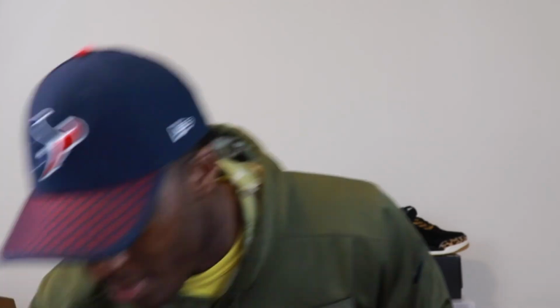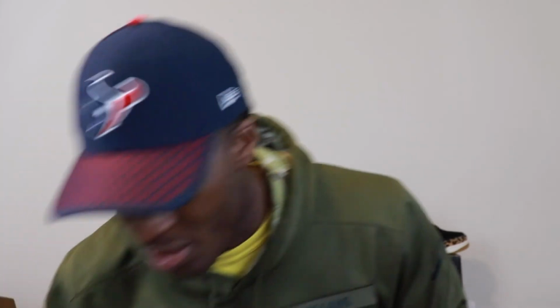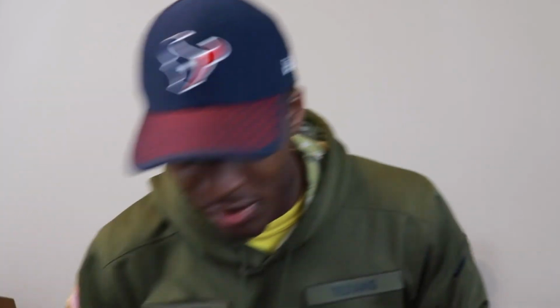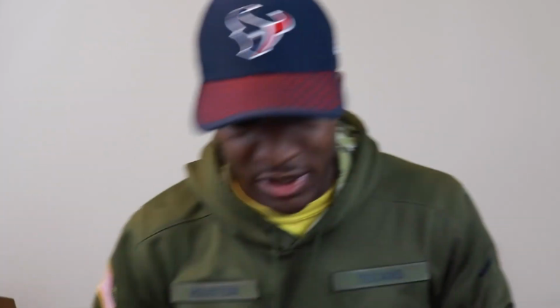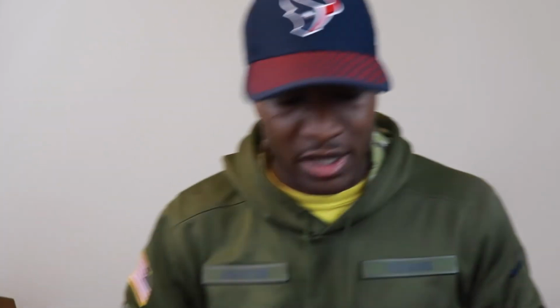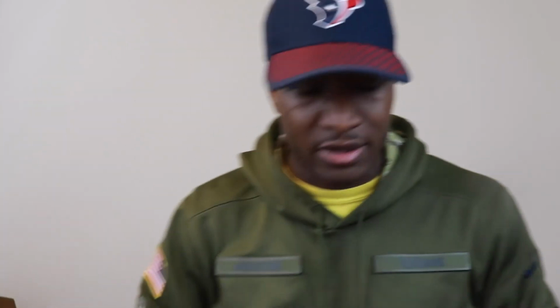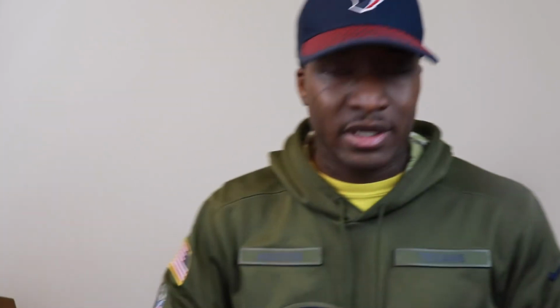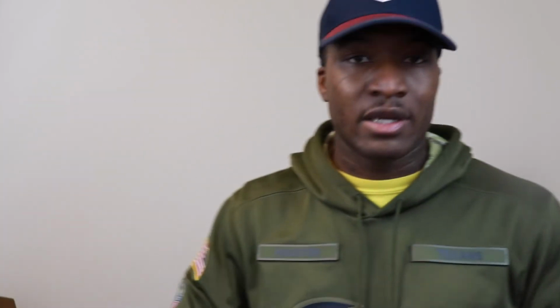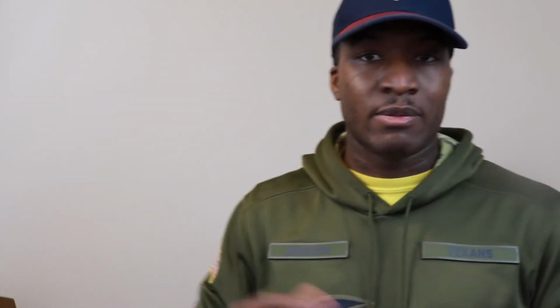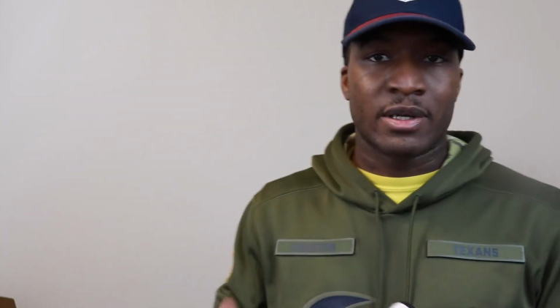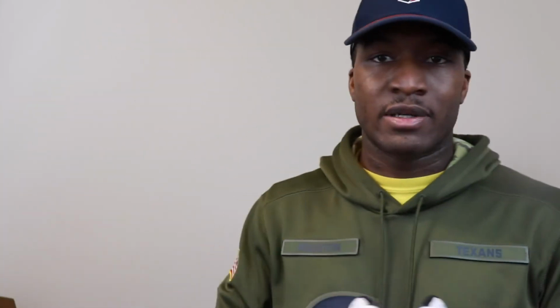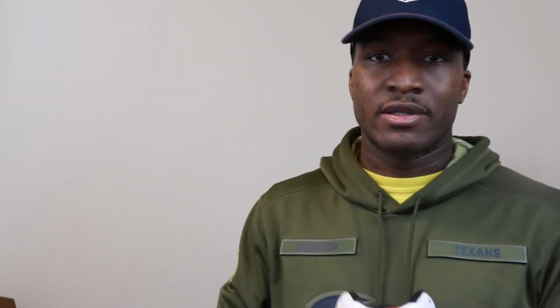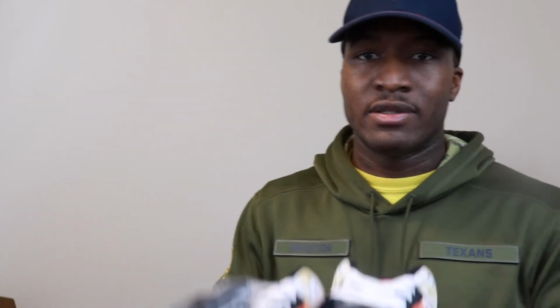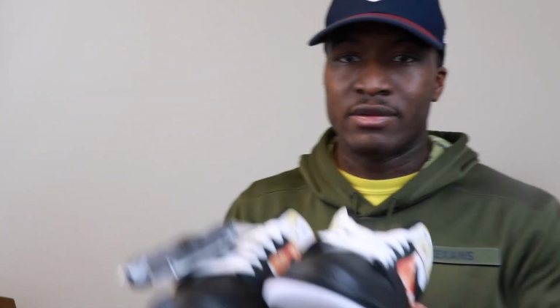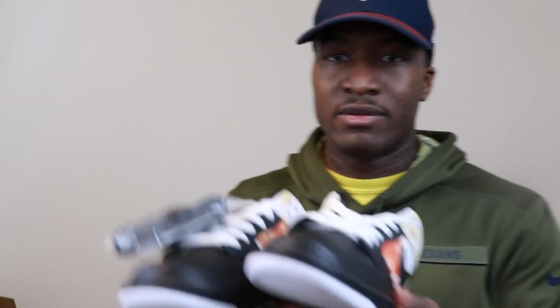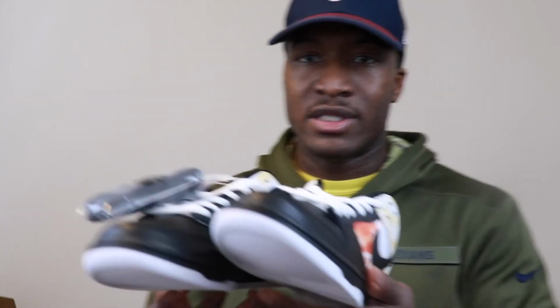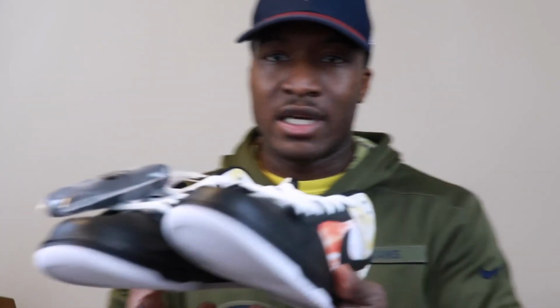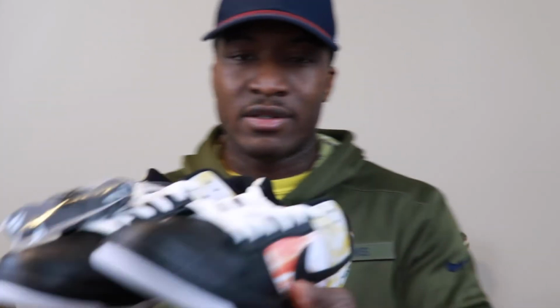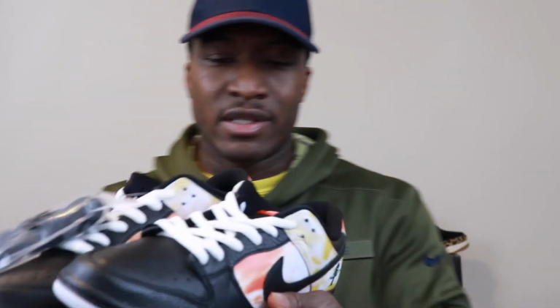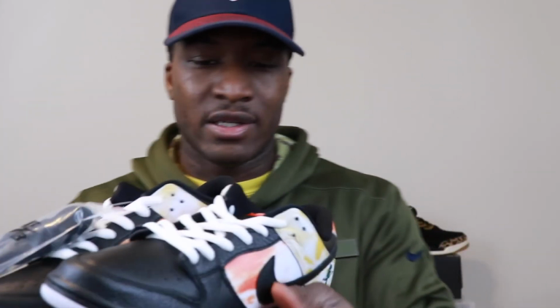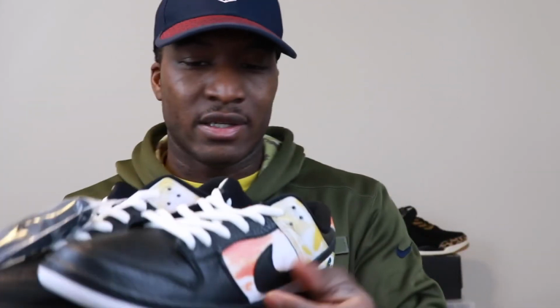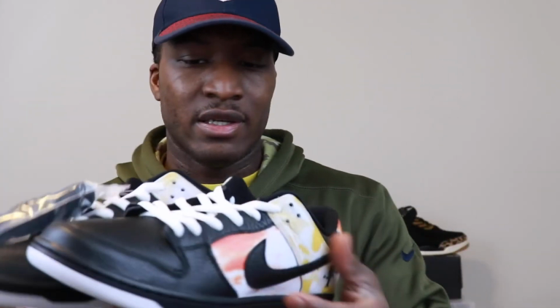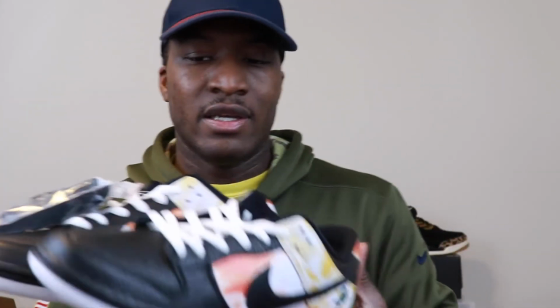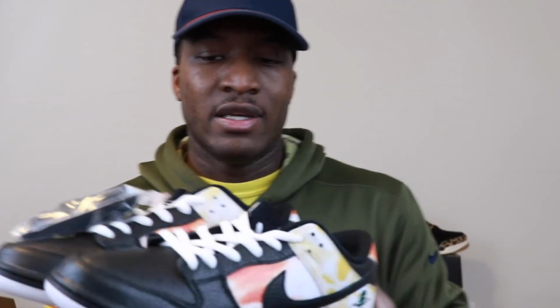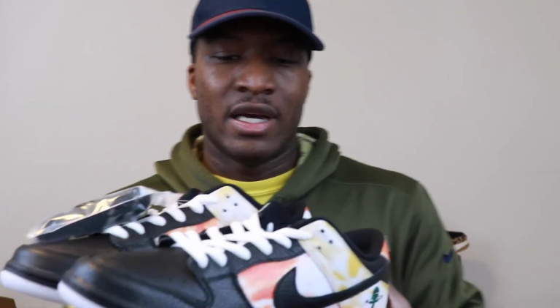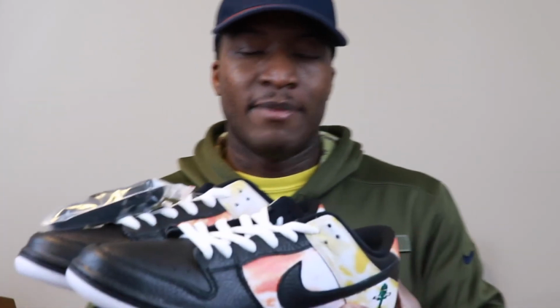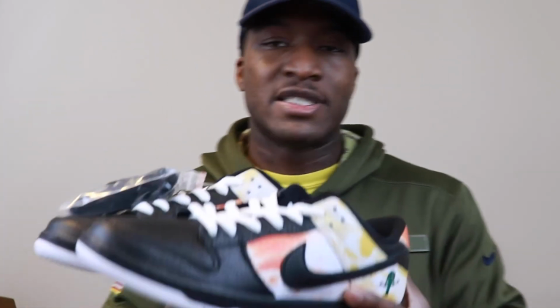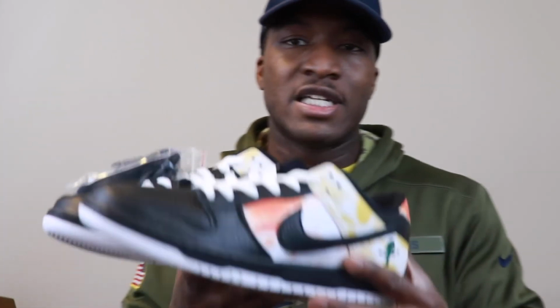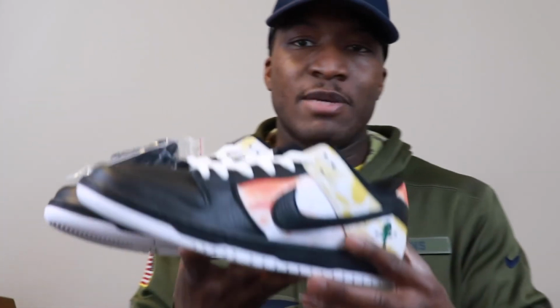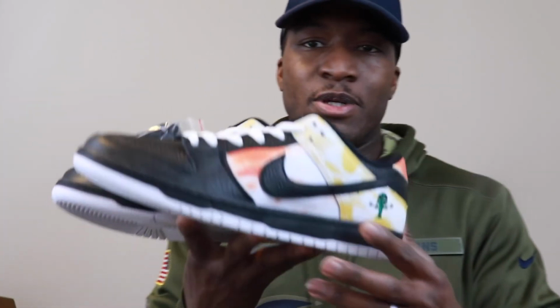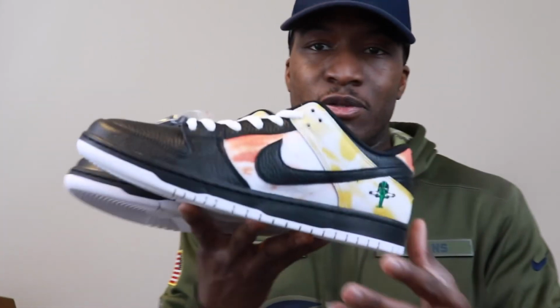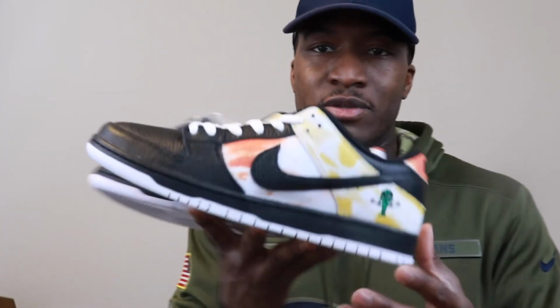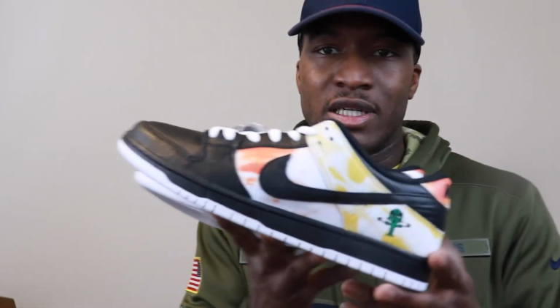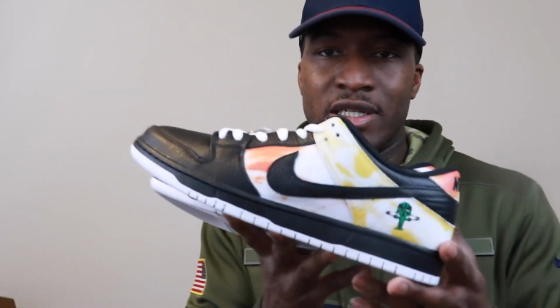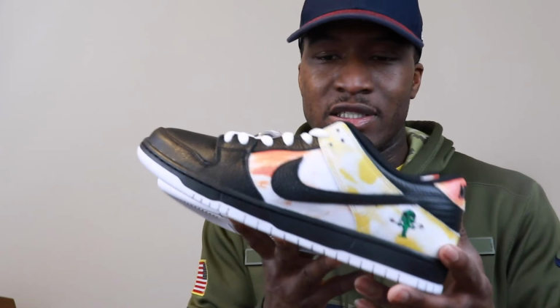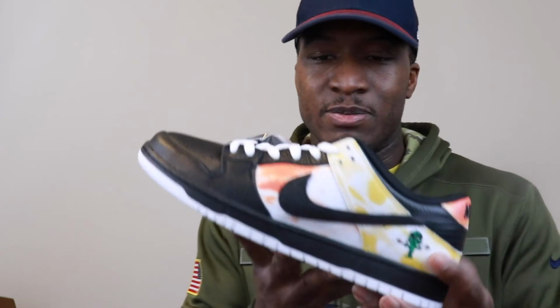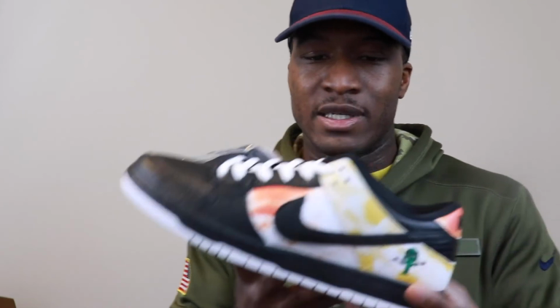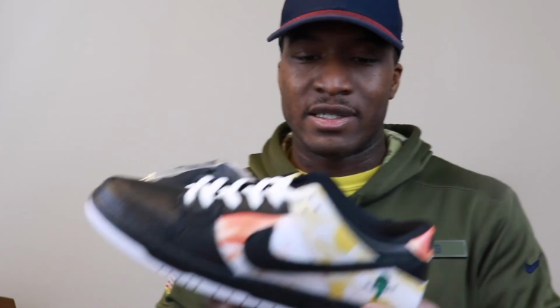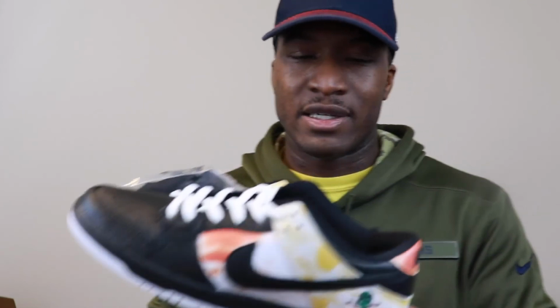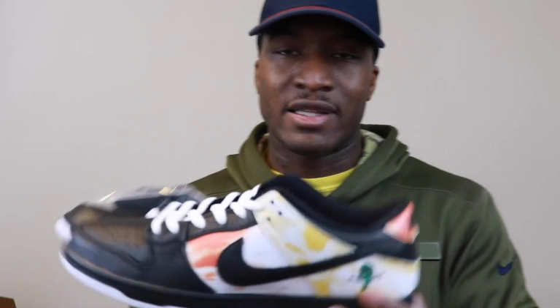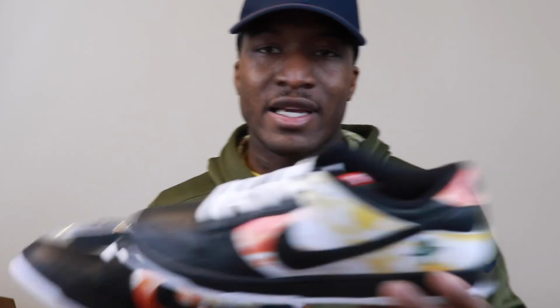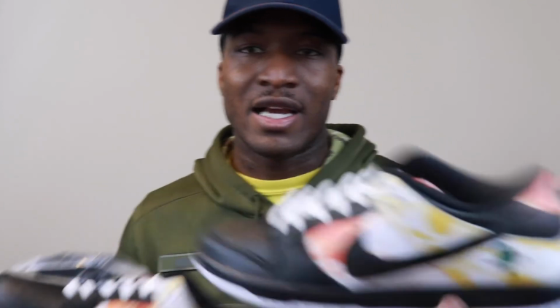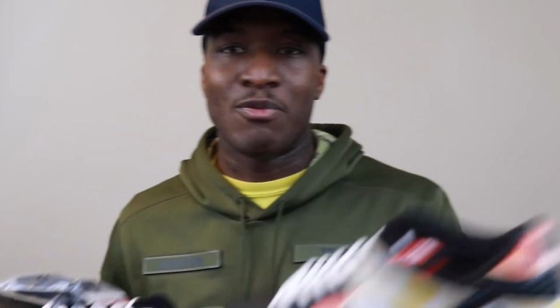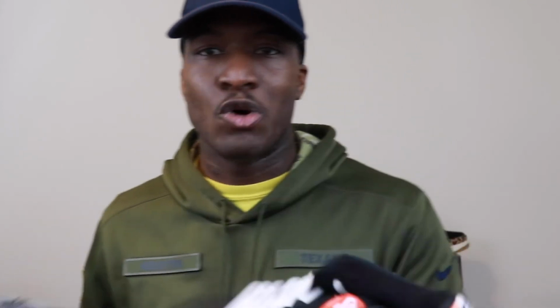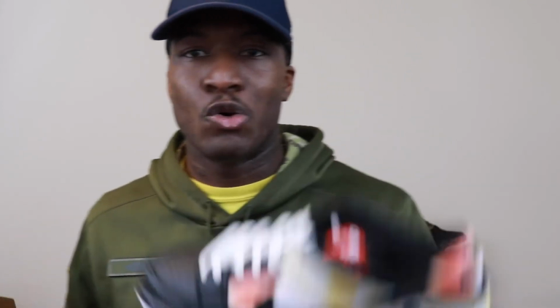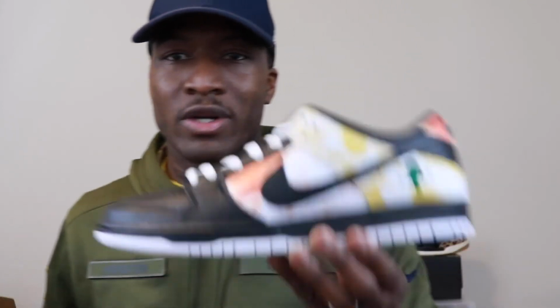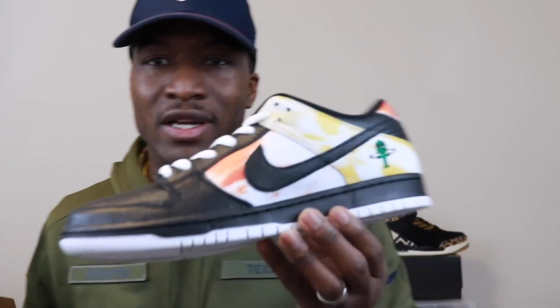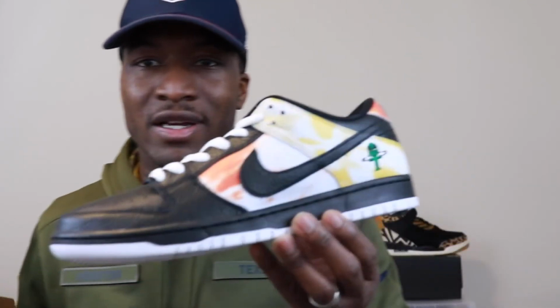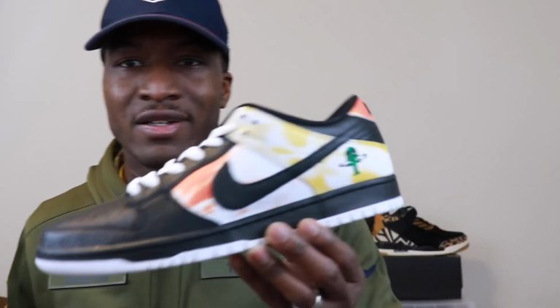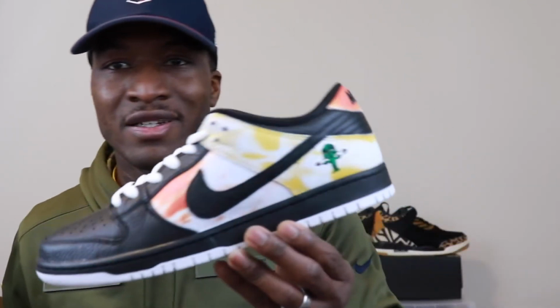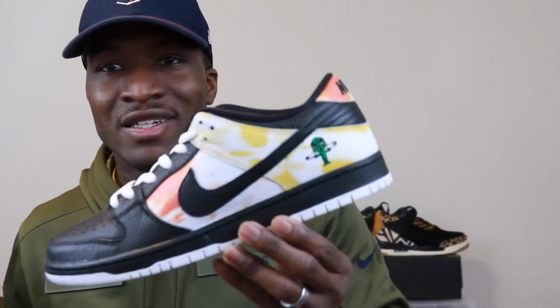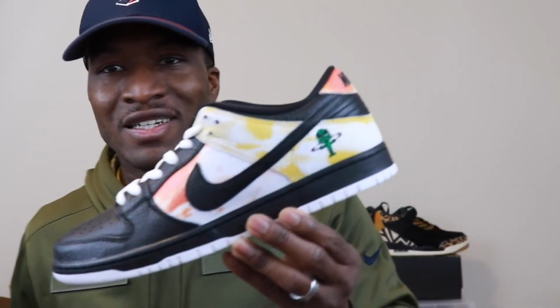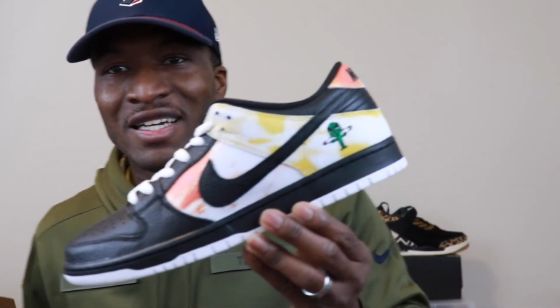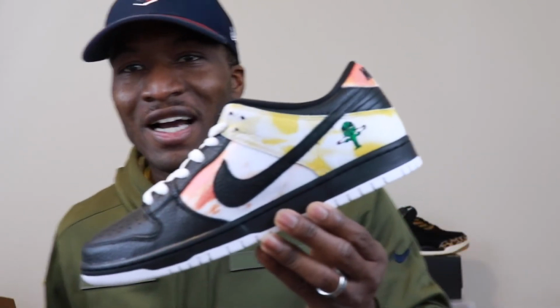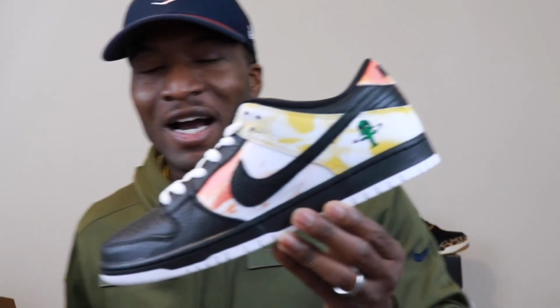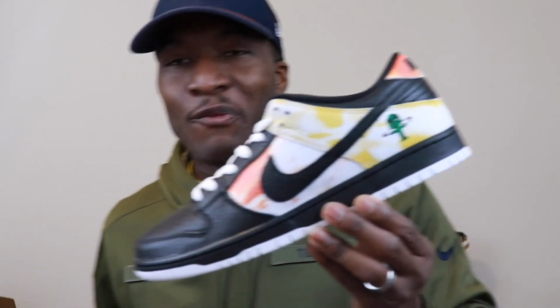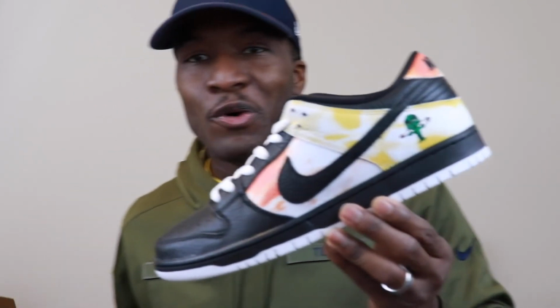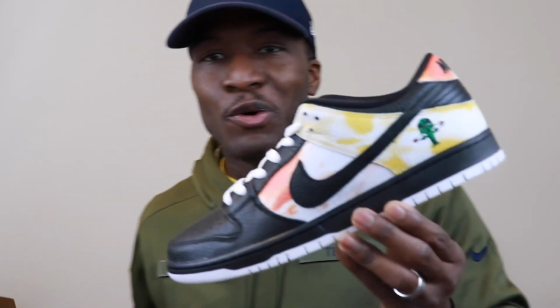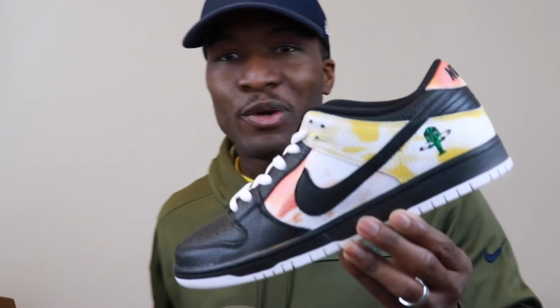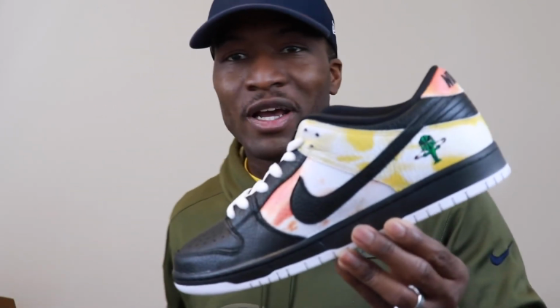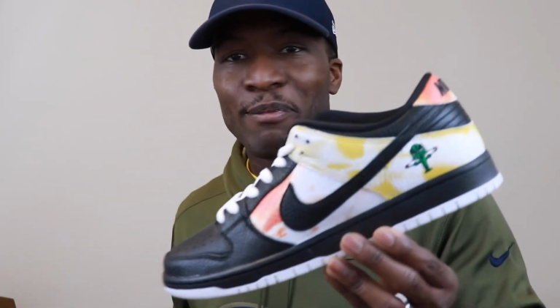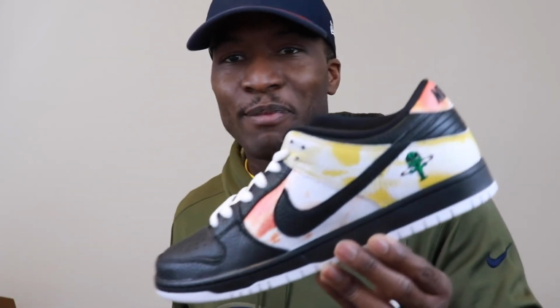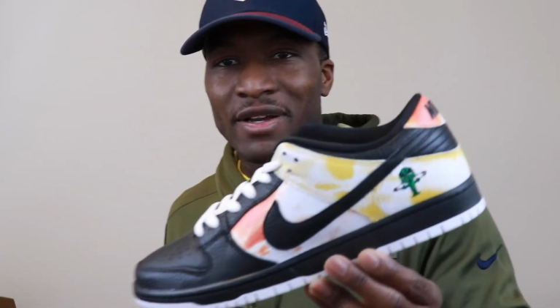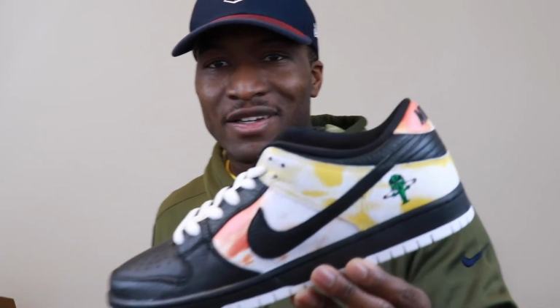What y'all think? I've been sleeping on dunks, but I think I'm woke now.